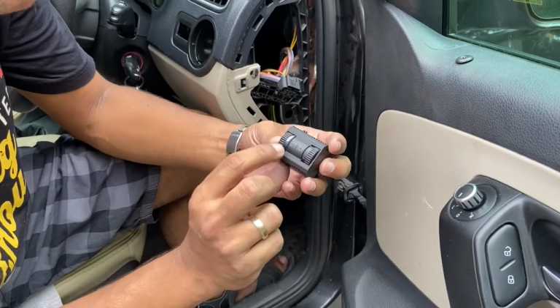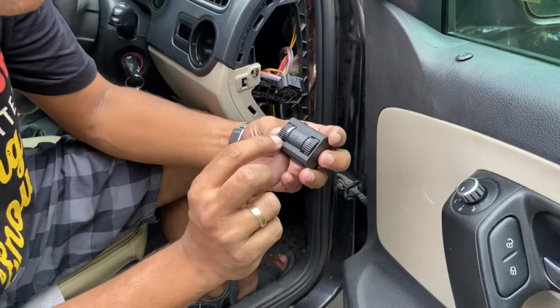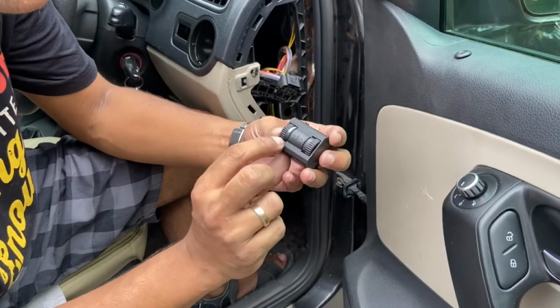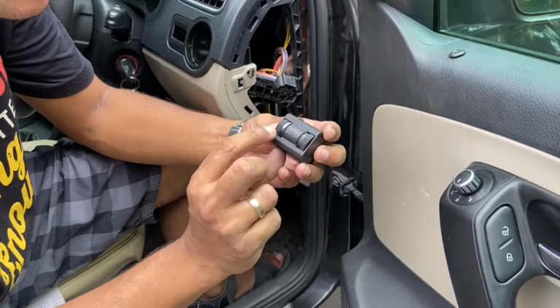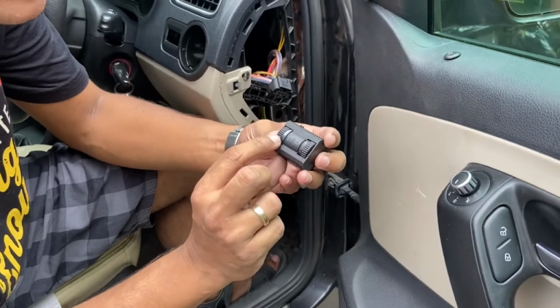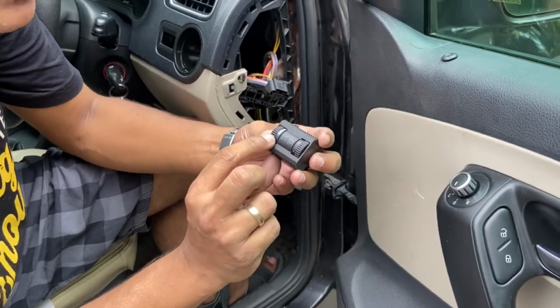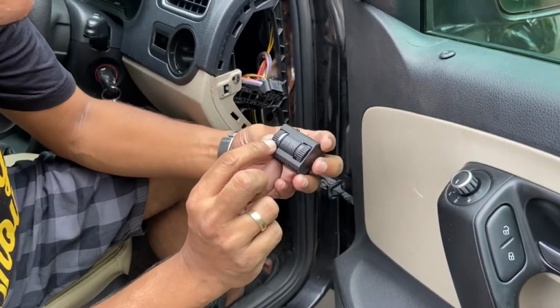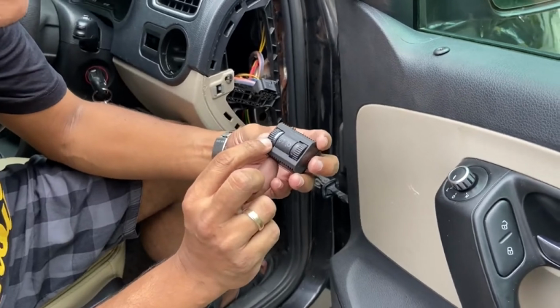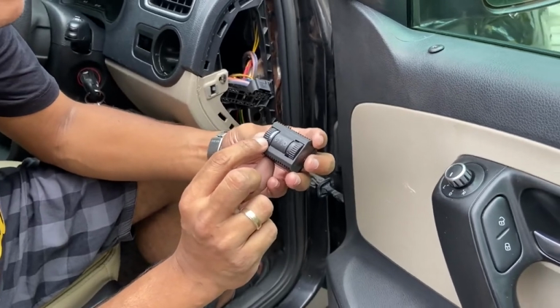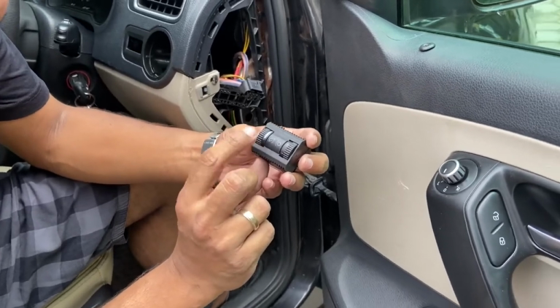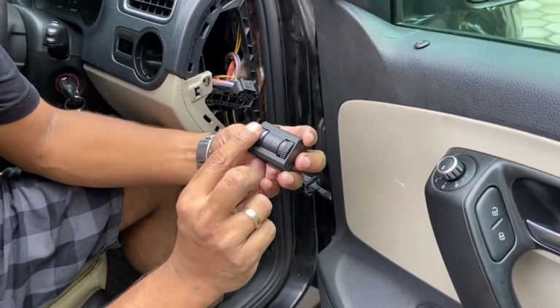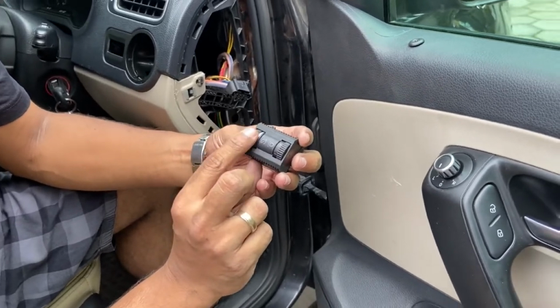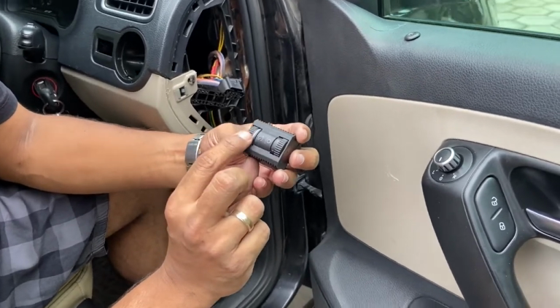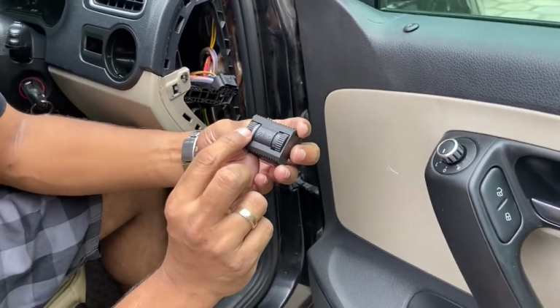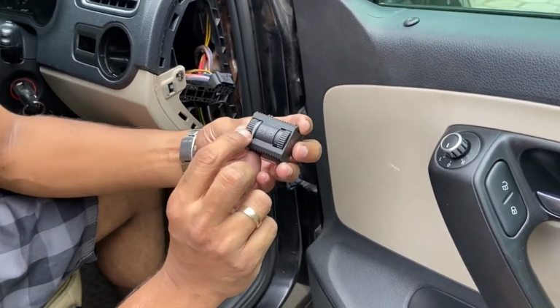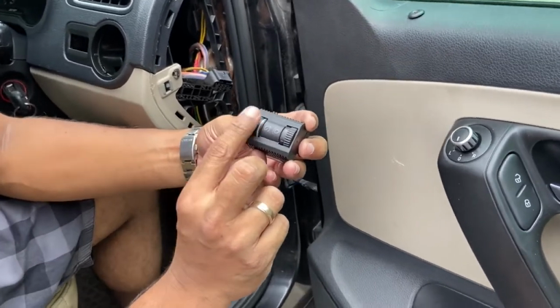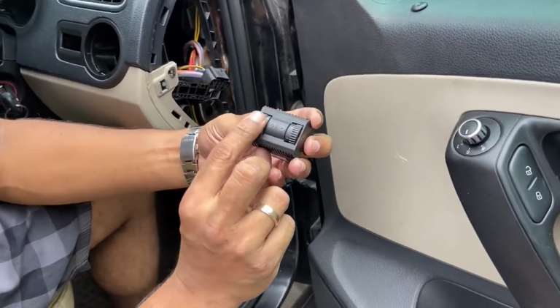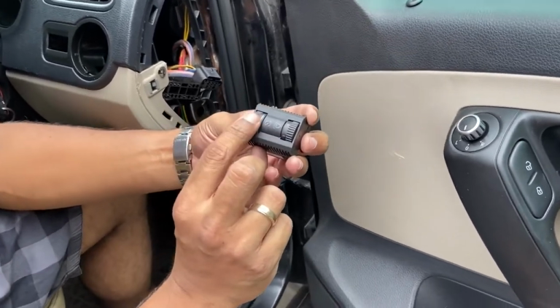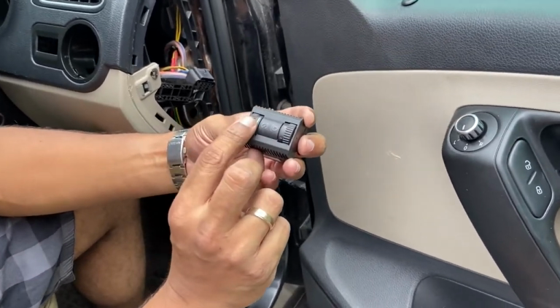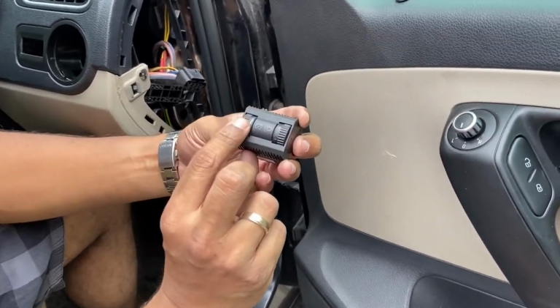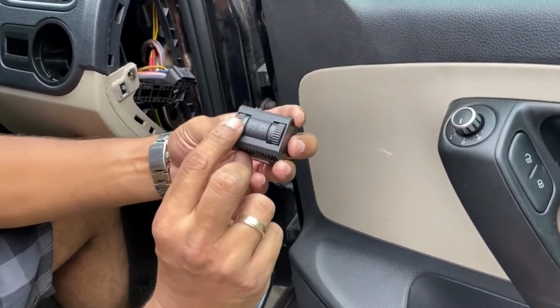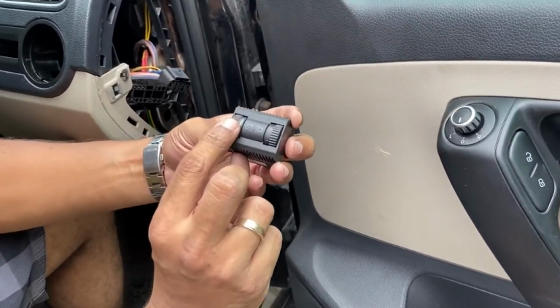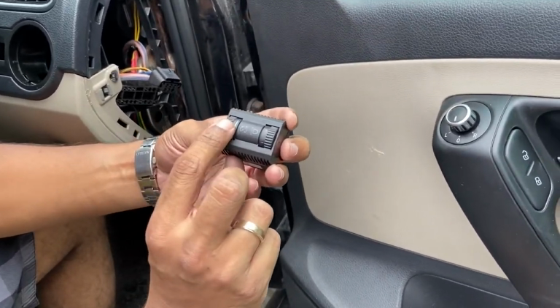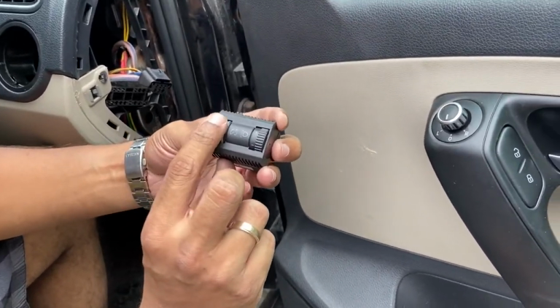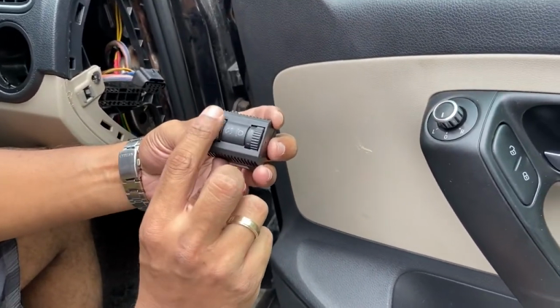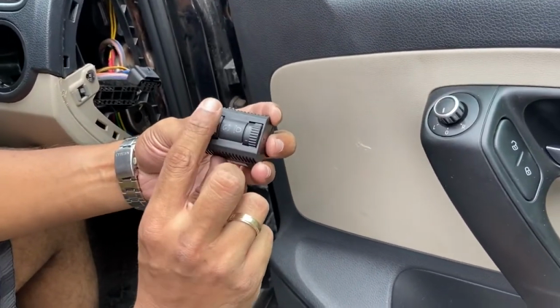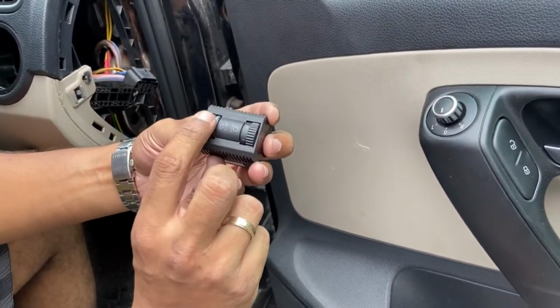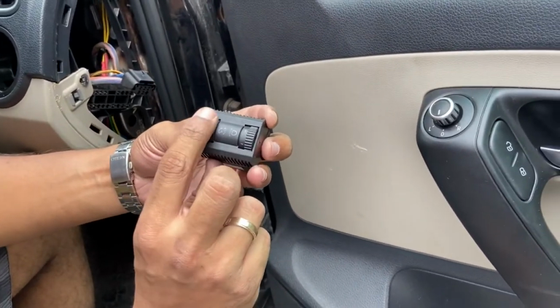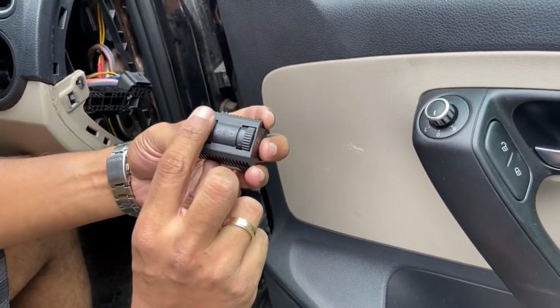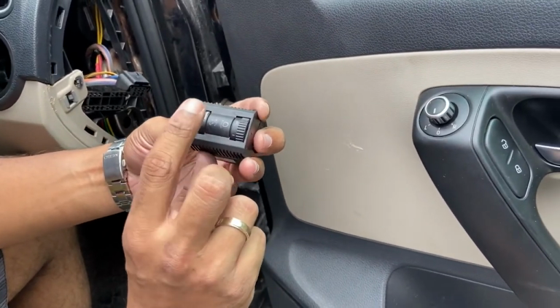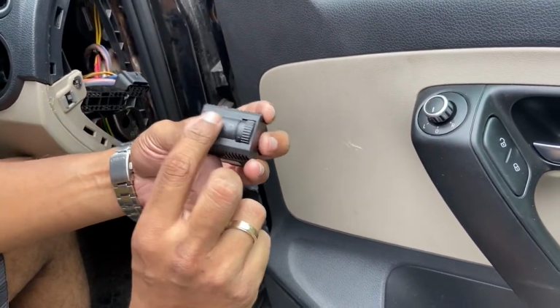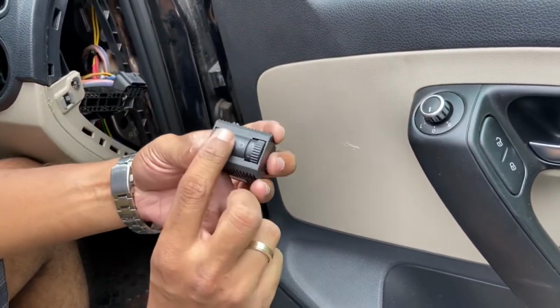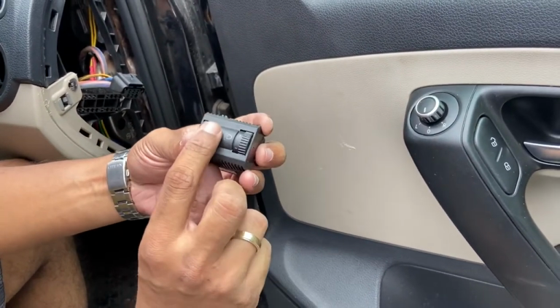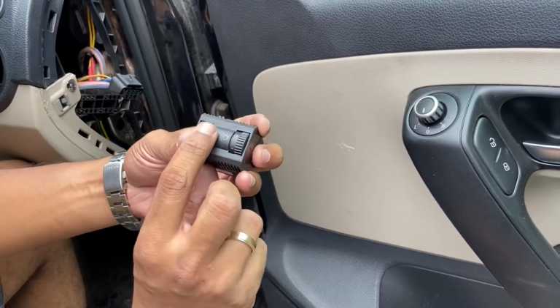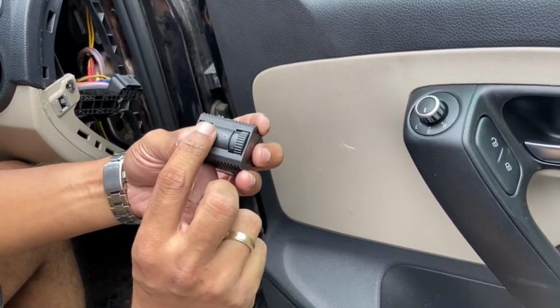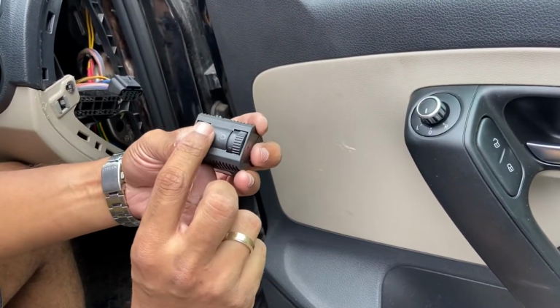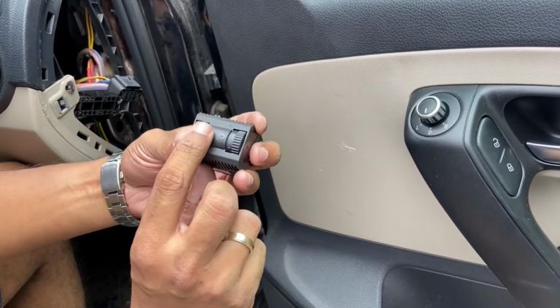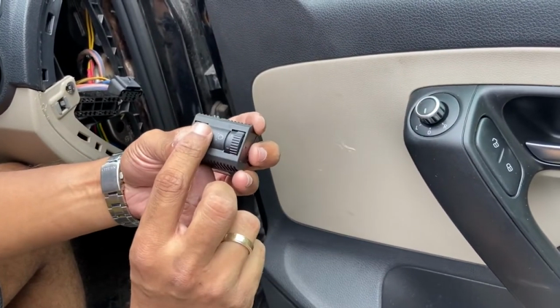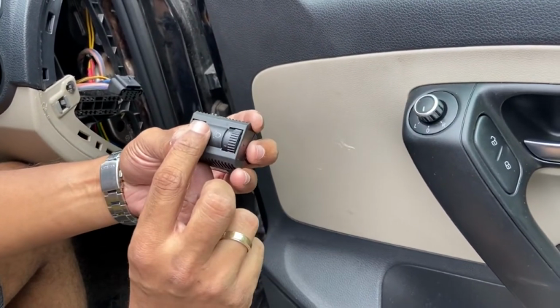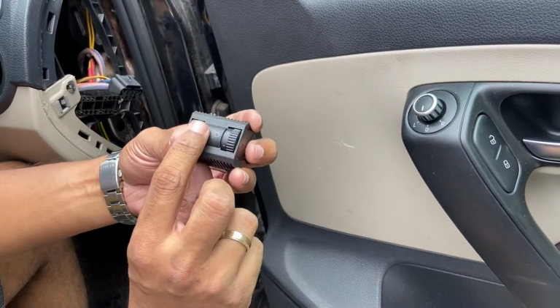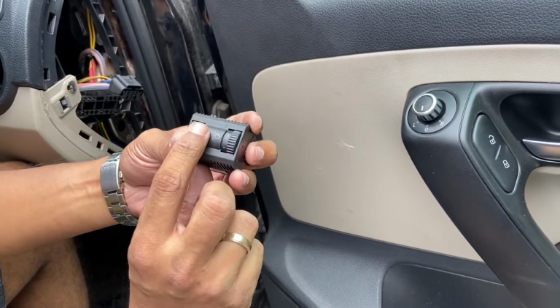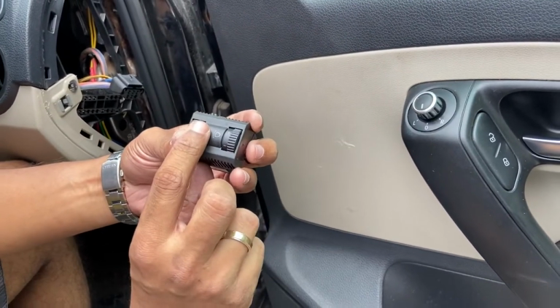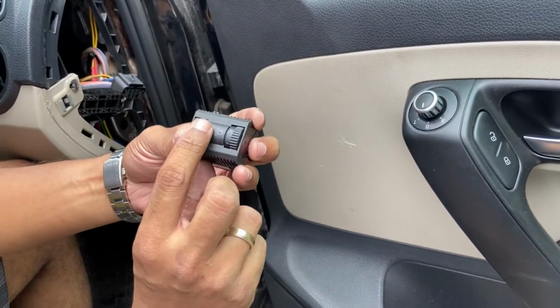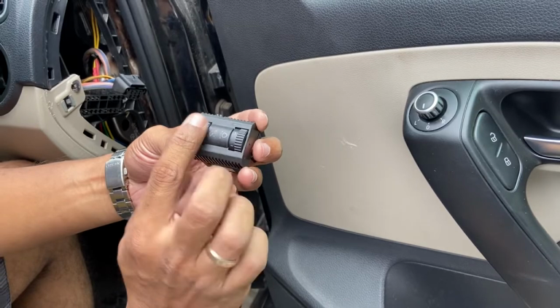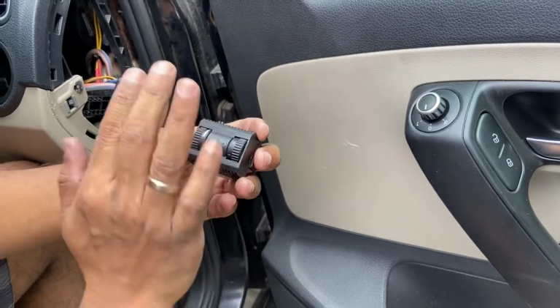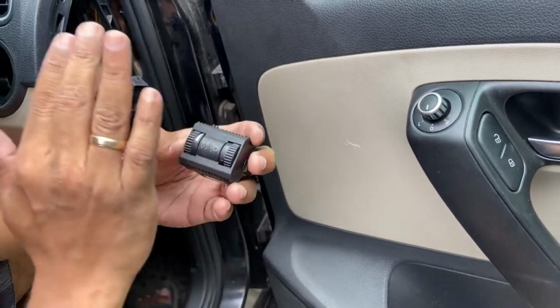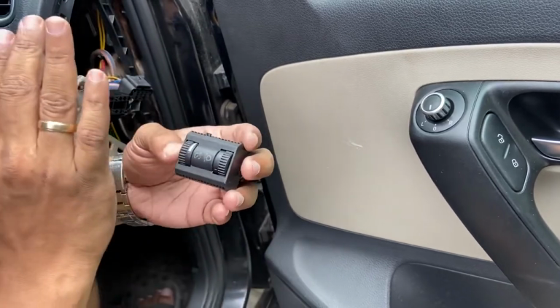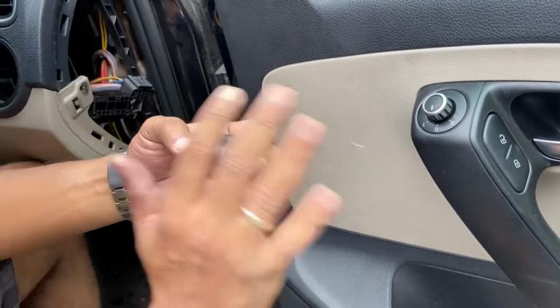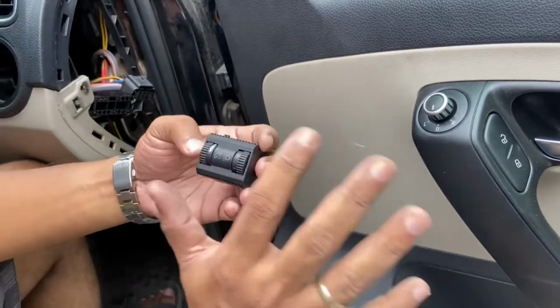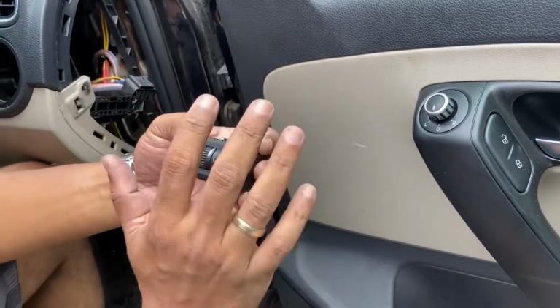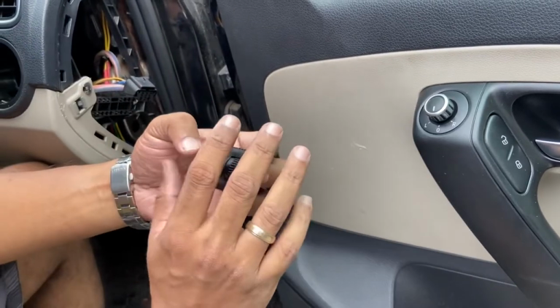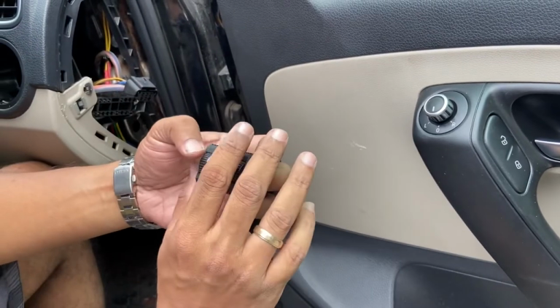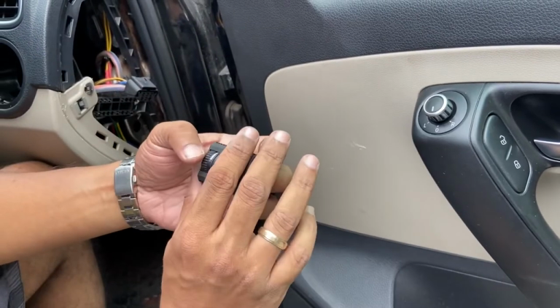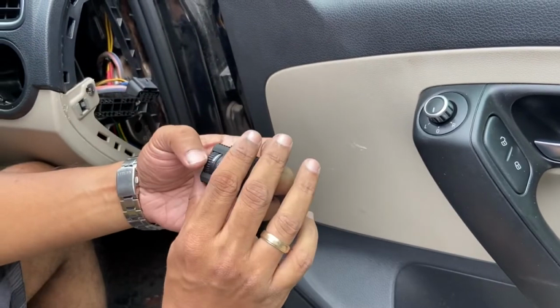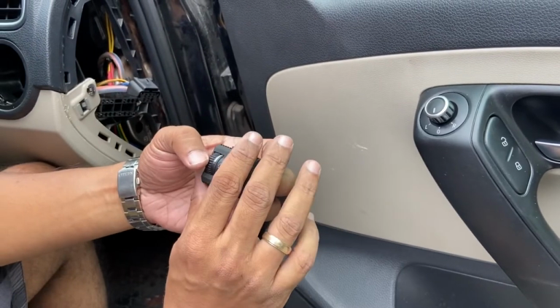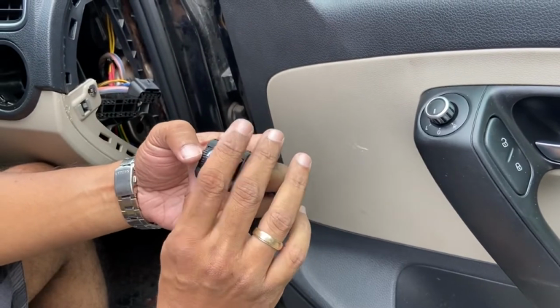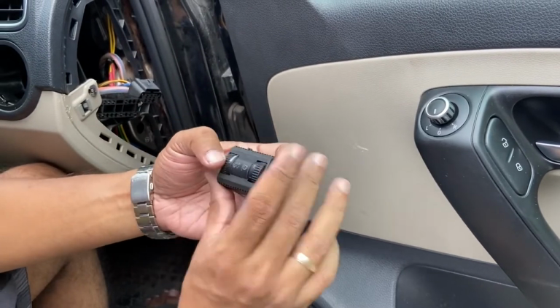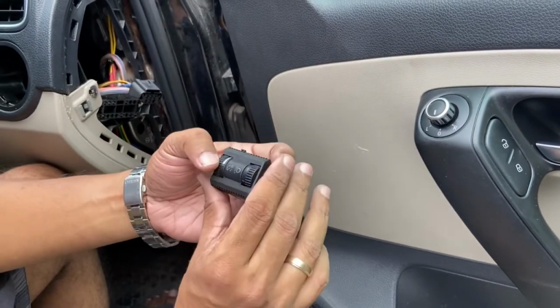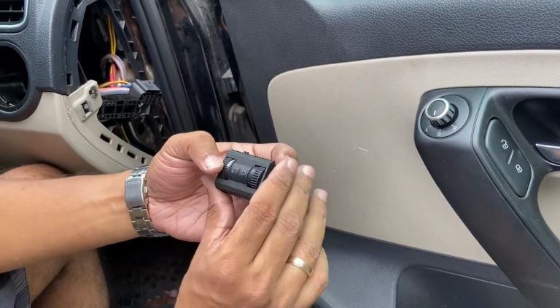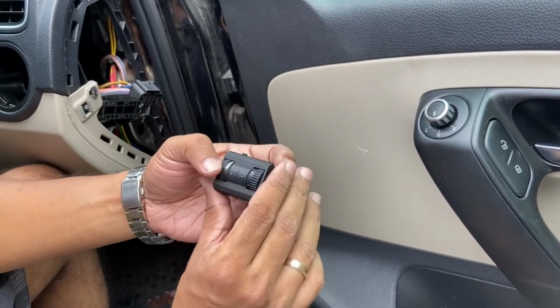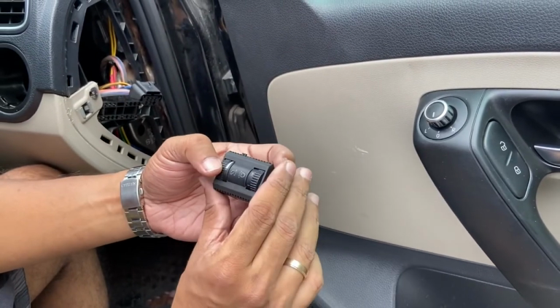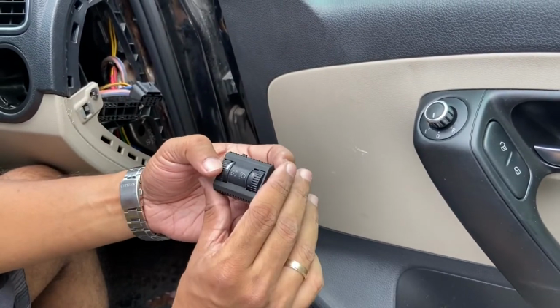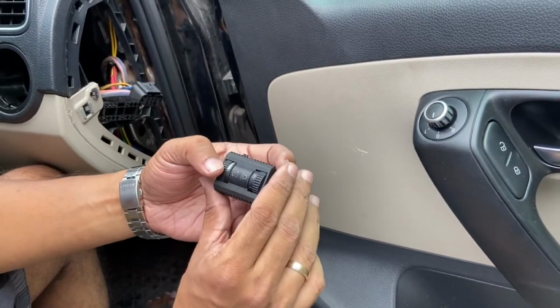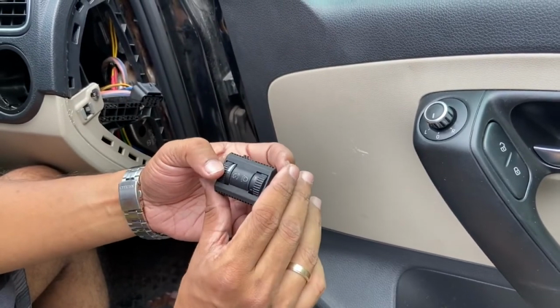As you can see, in your car you may probably not have this backlight adjustment switch. For cars with automatic headlamp leveling, you will not have the switch at all, so you don't have to worry about it.